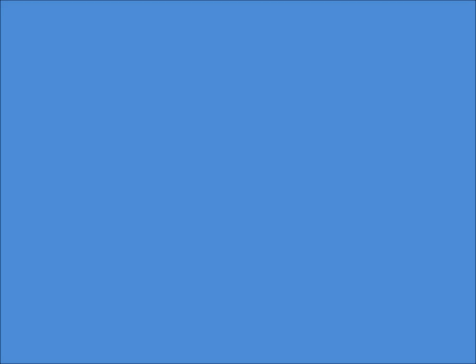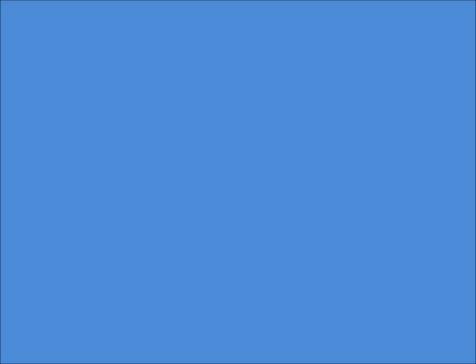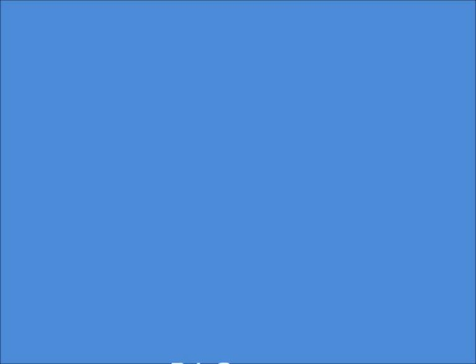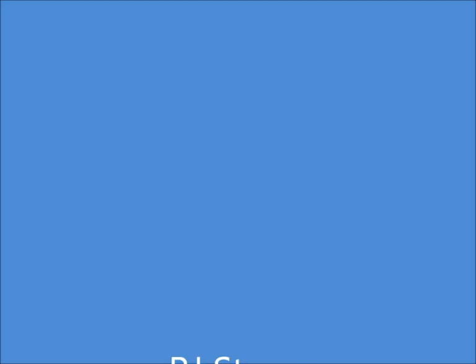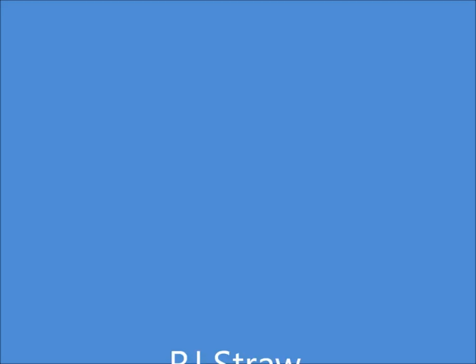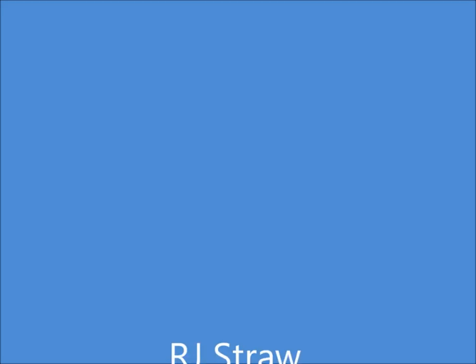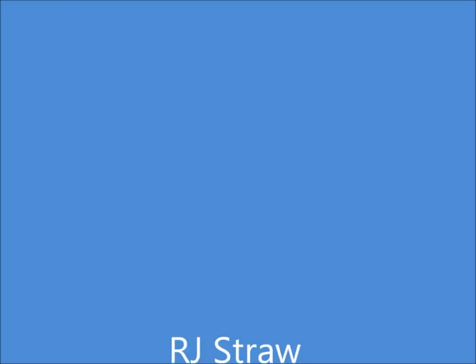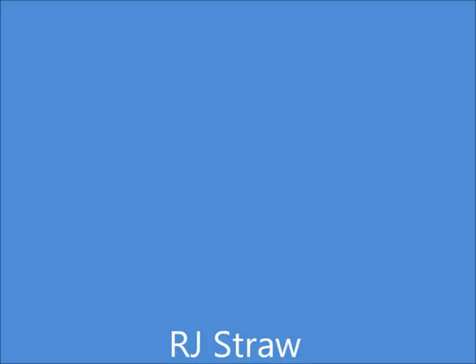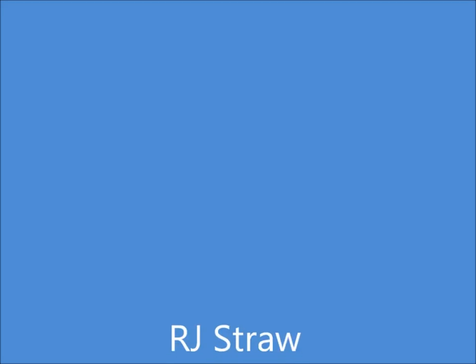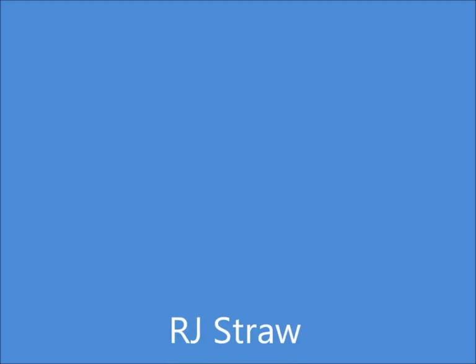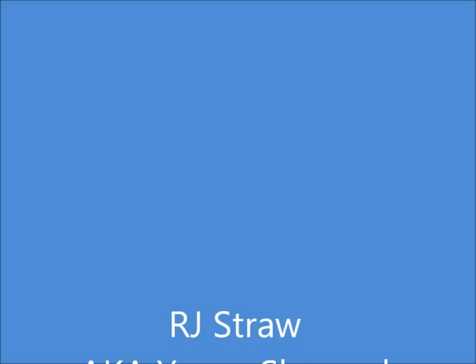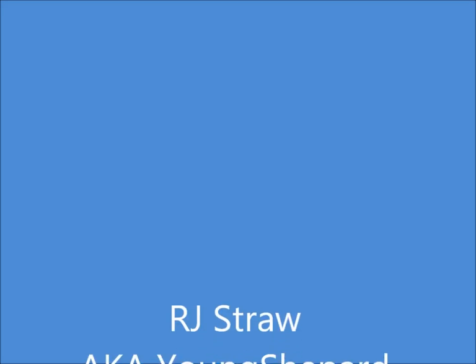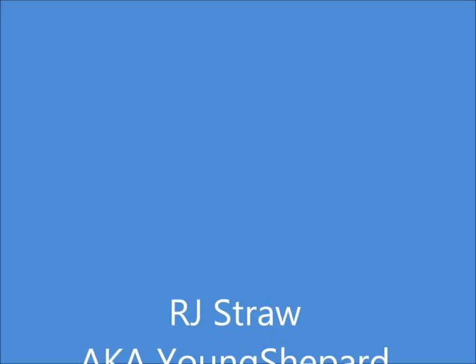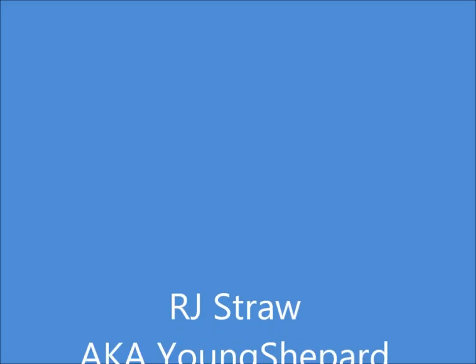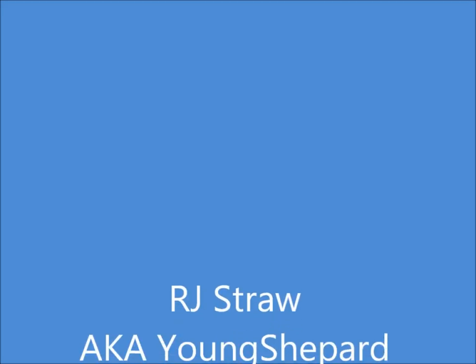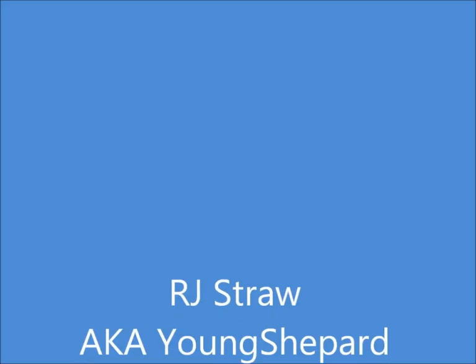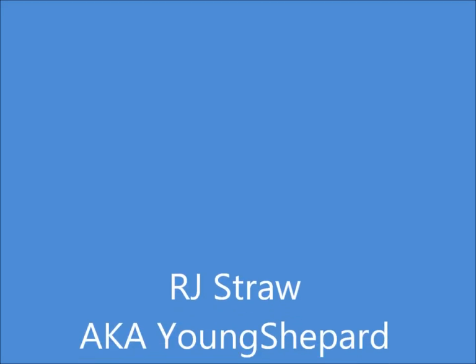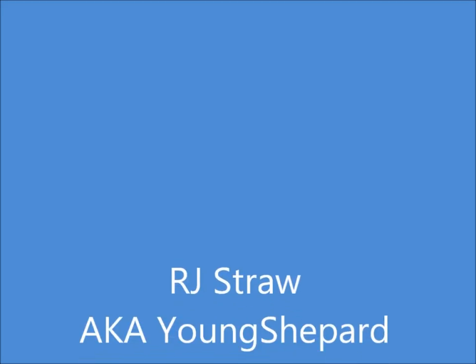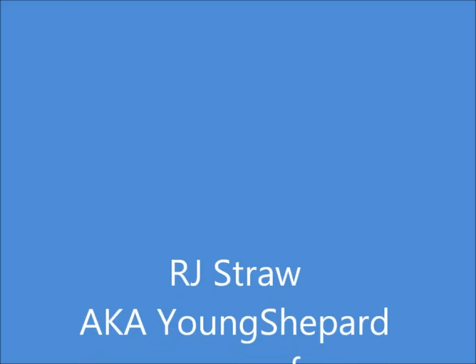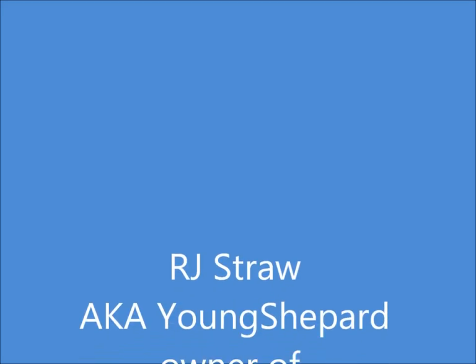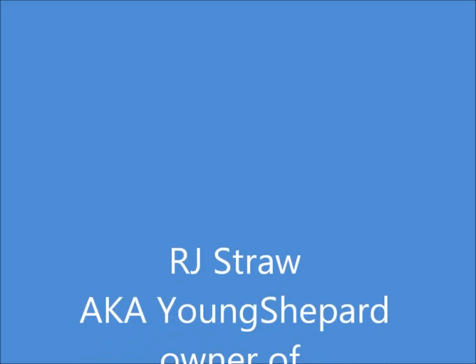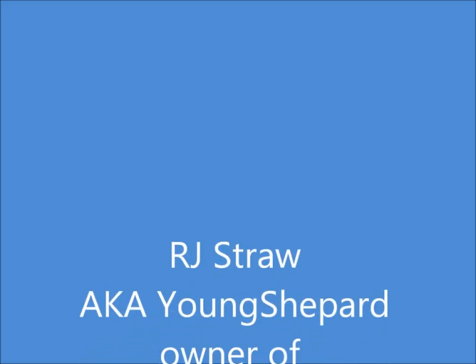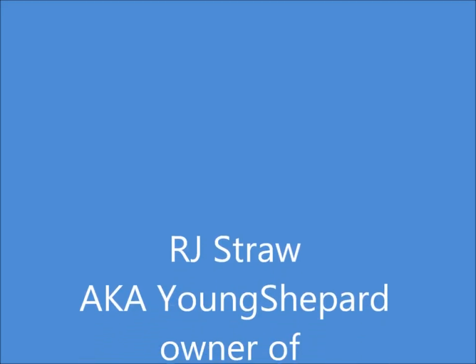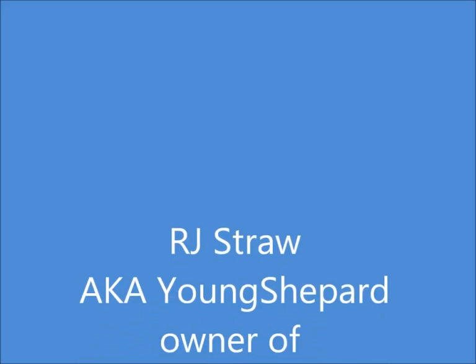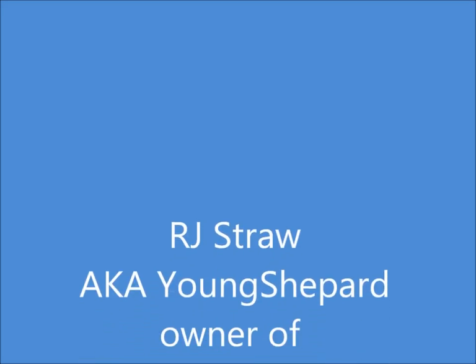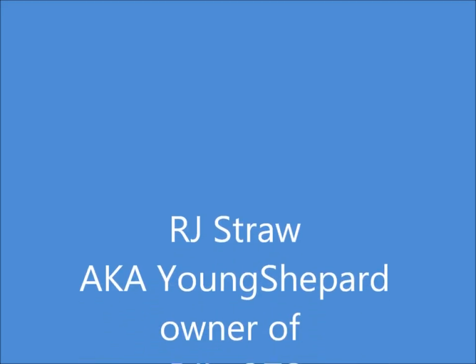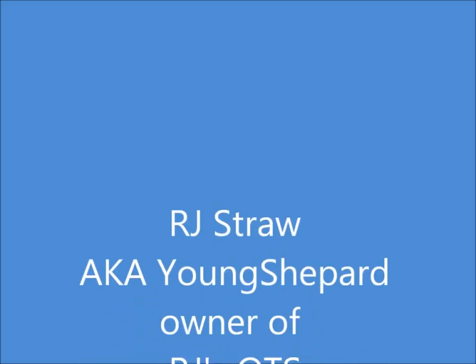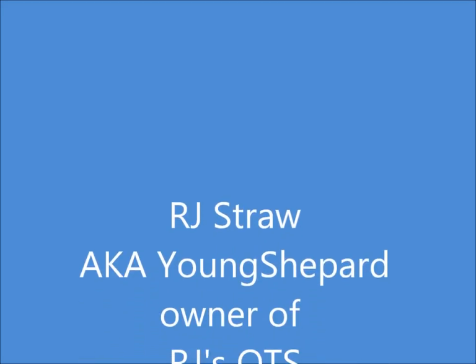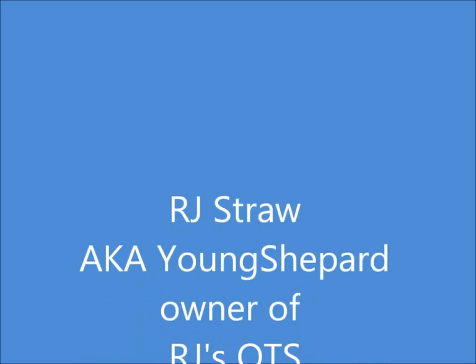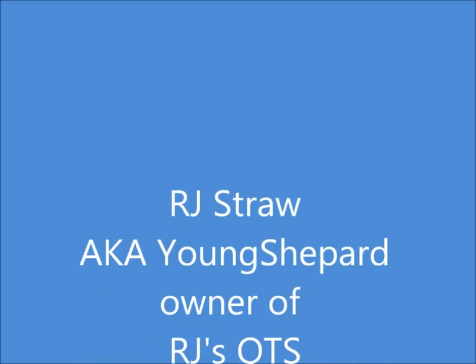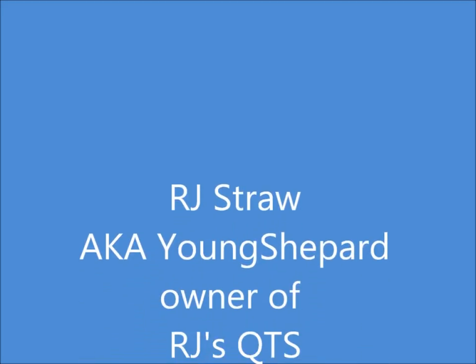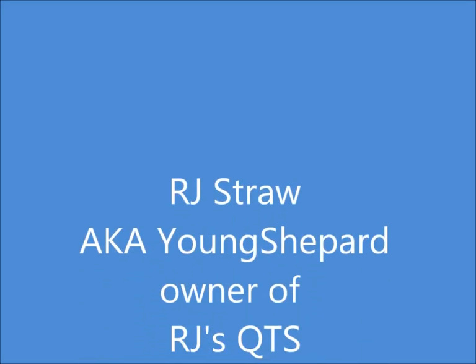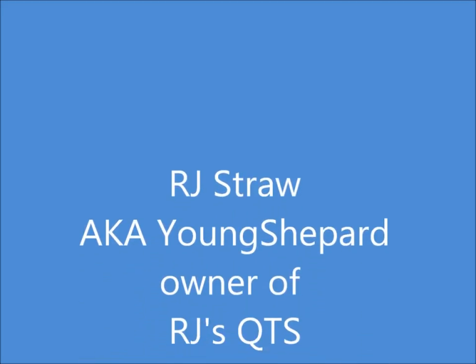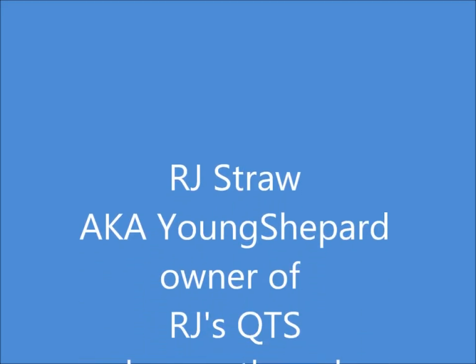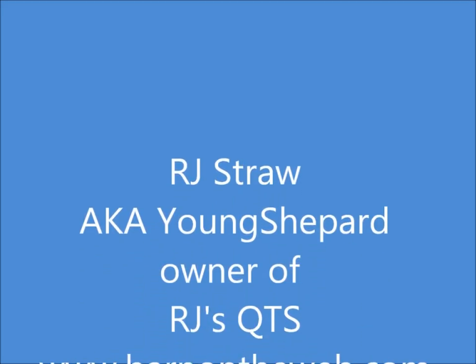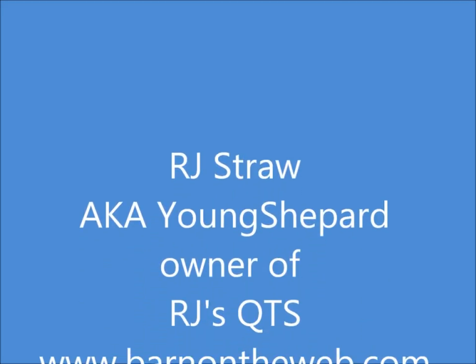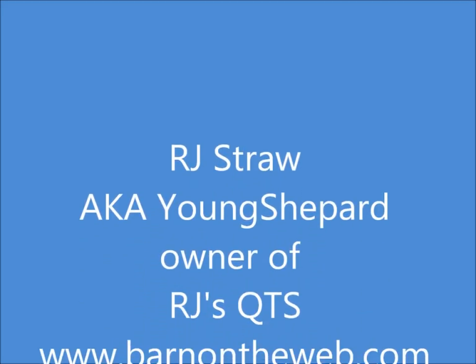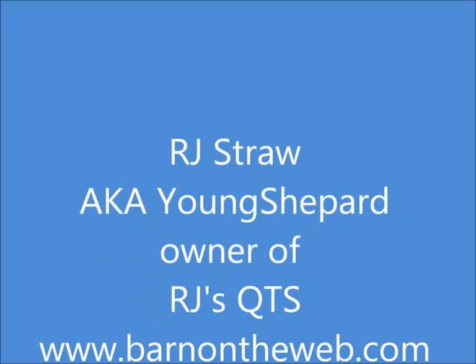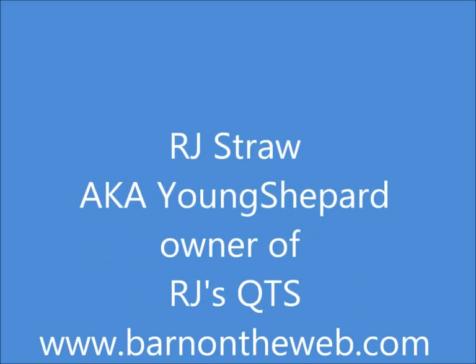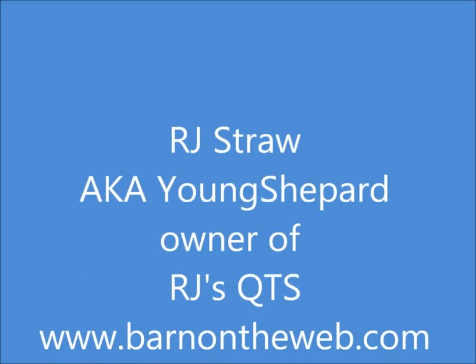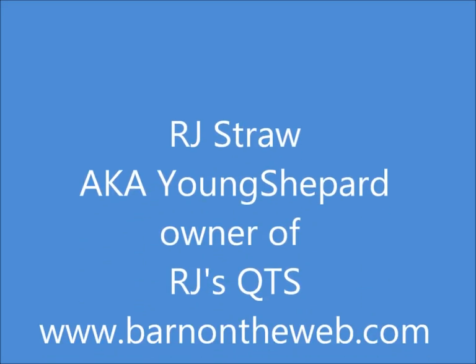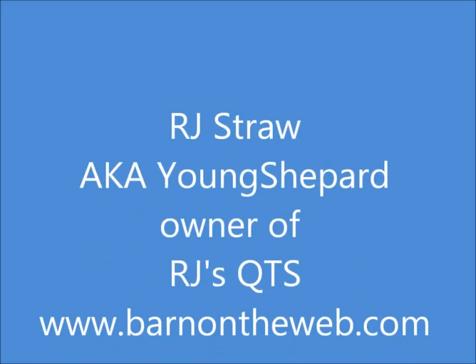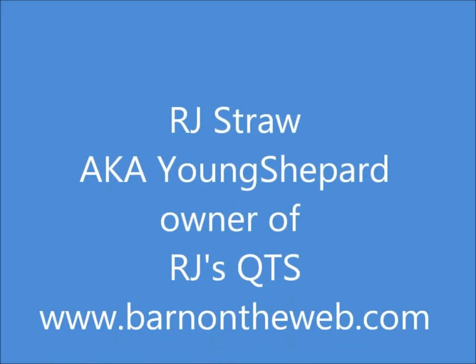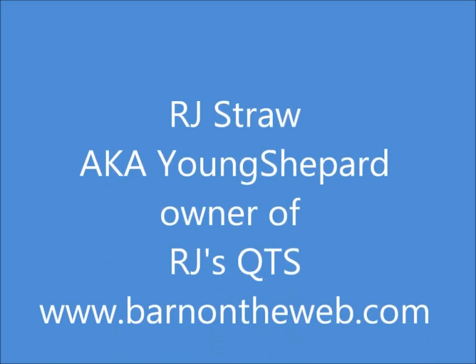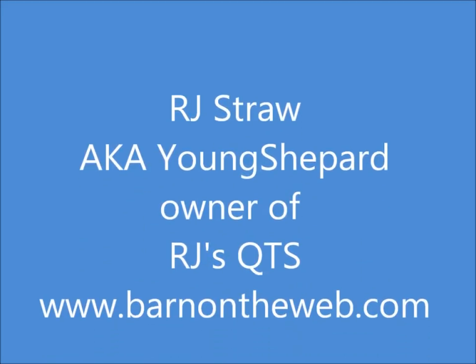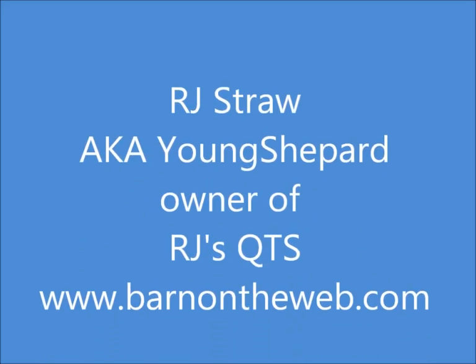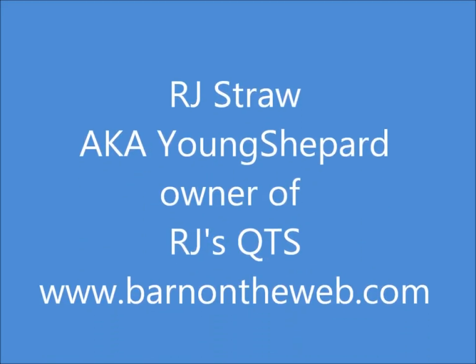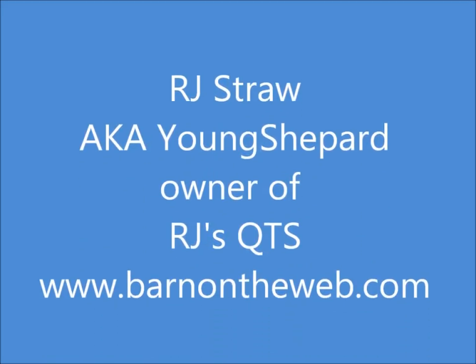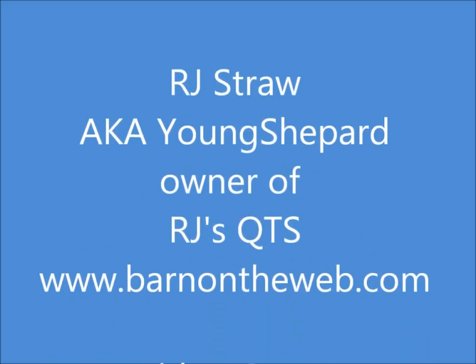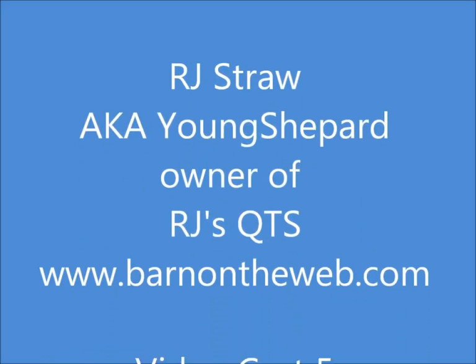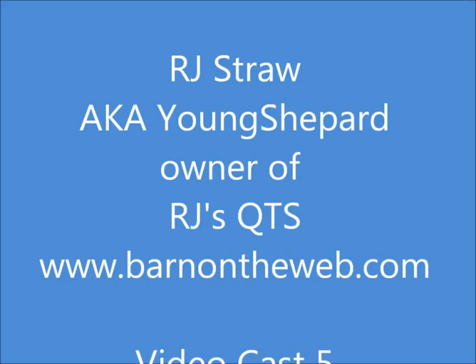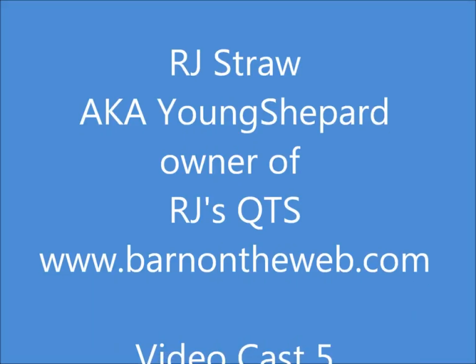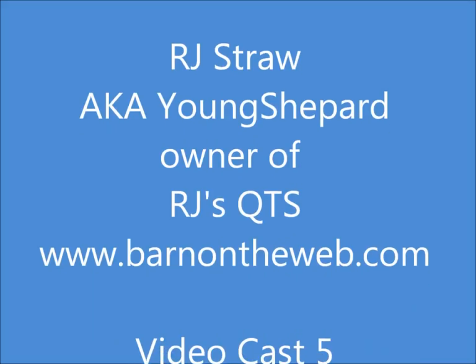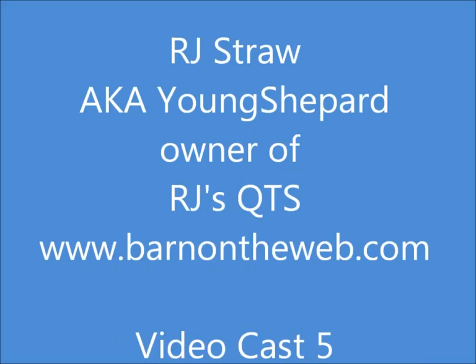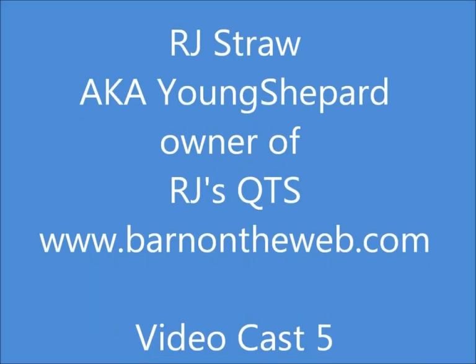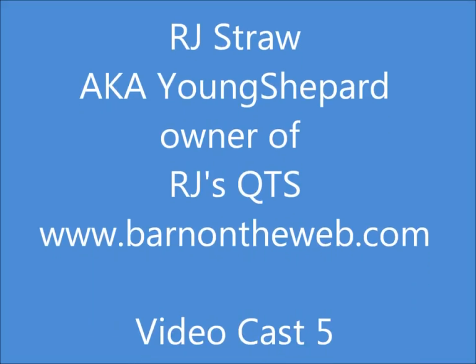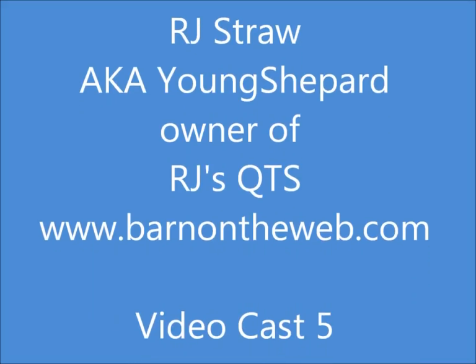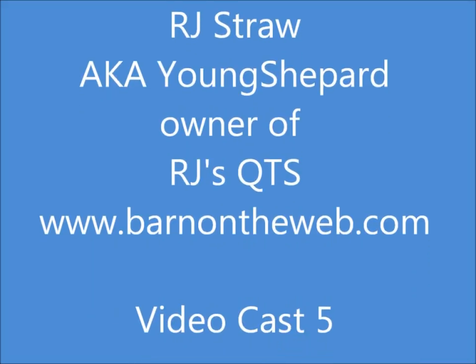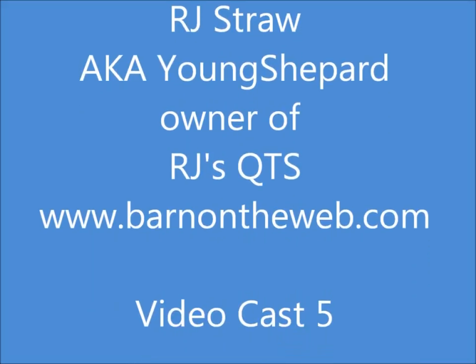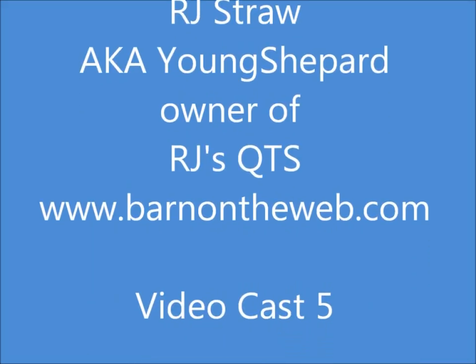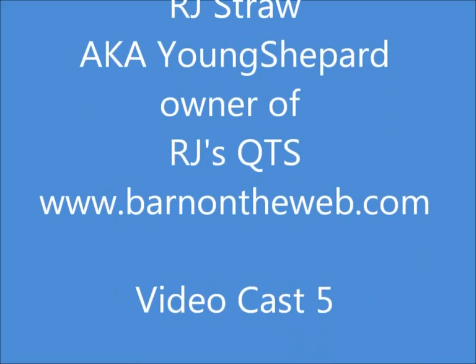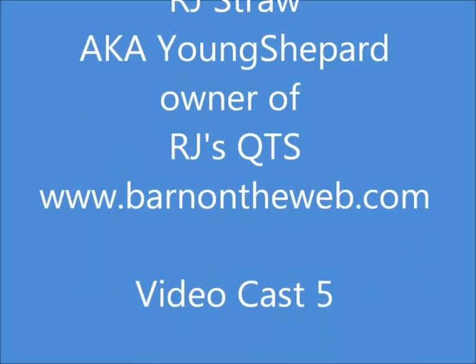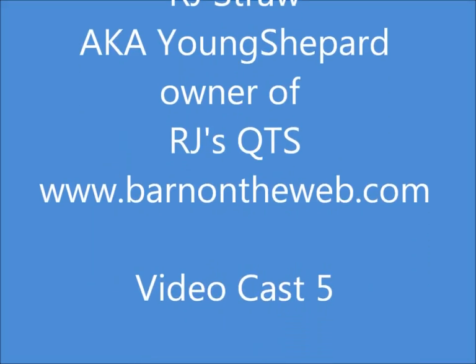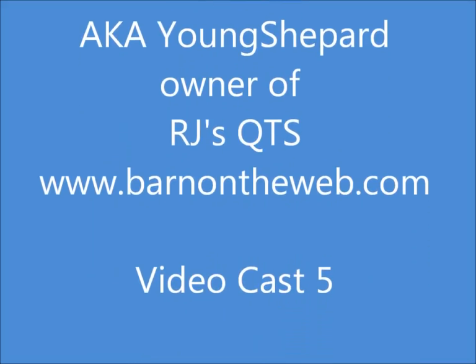Hi, I'm R.J. Straw, a.k.a. Young Shepherd, owner of R.J.'s Cuties and BarnumTheWeb.com. Welcome to Videocast 5.